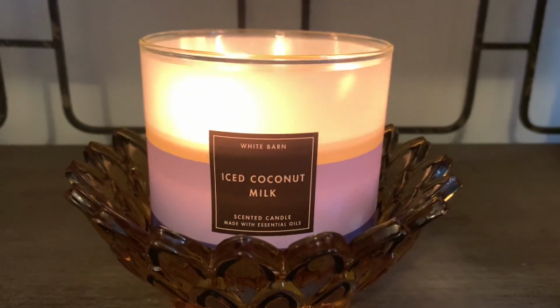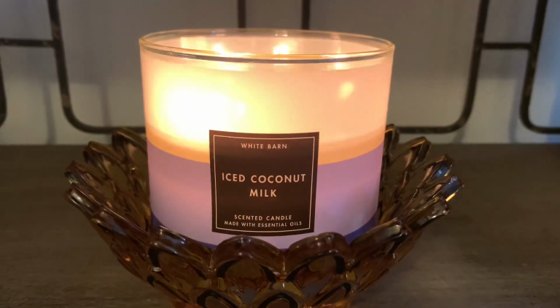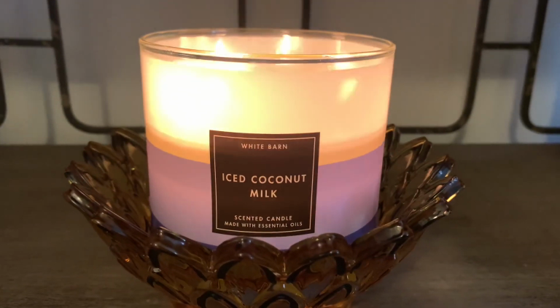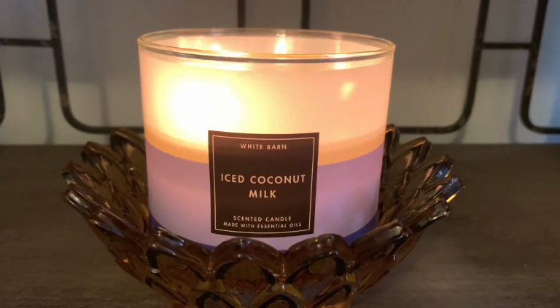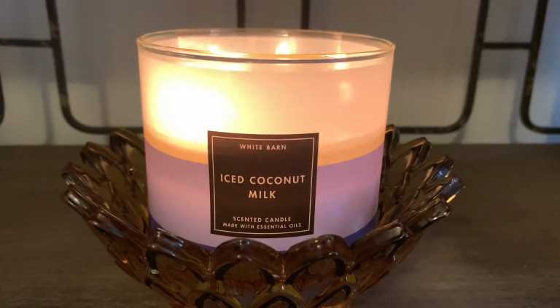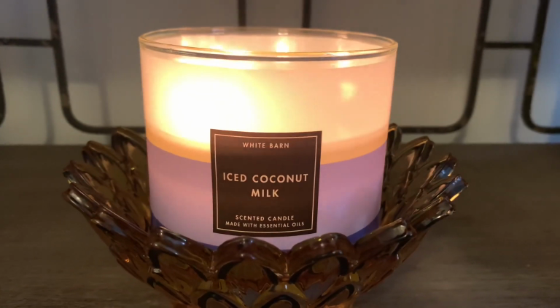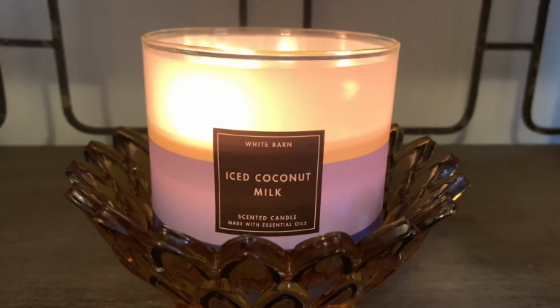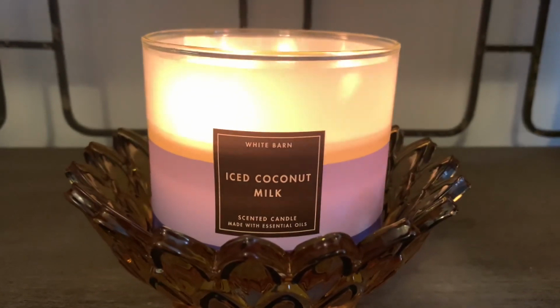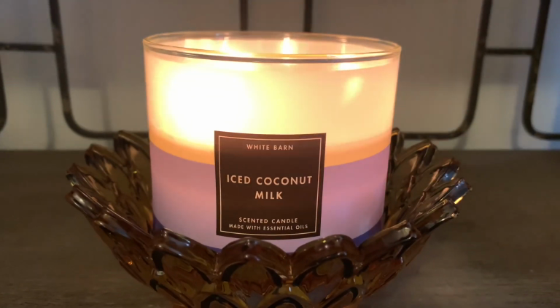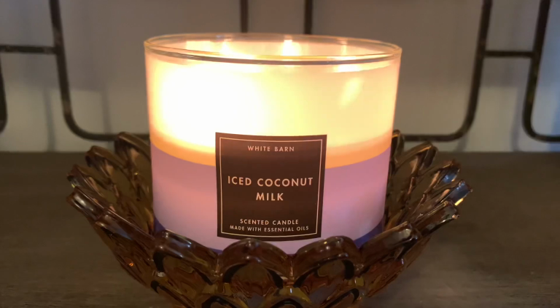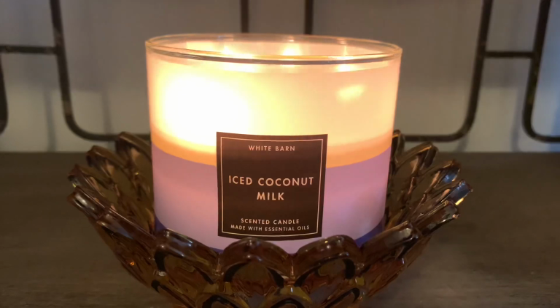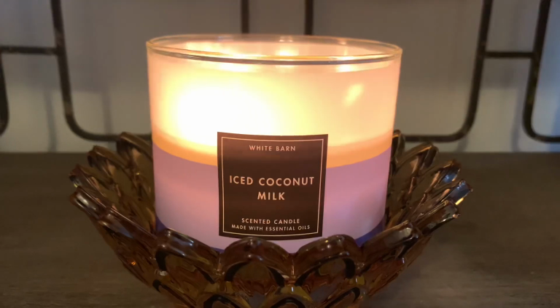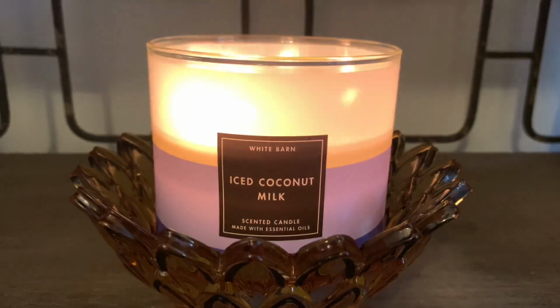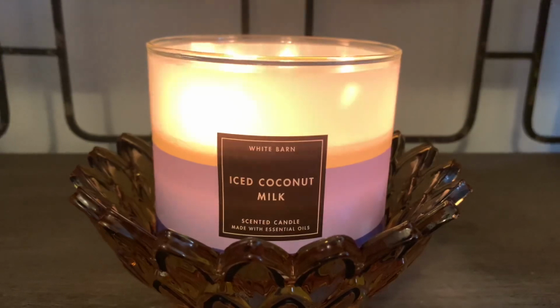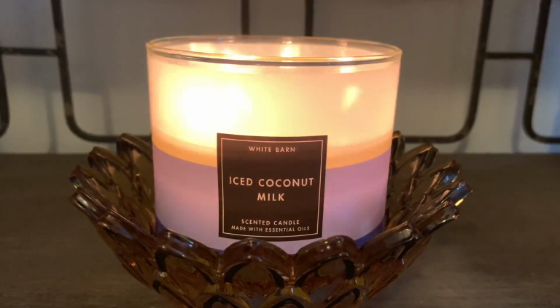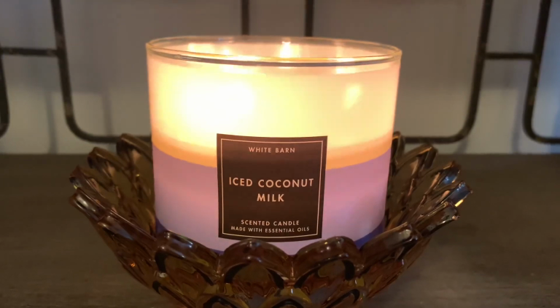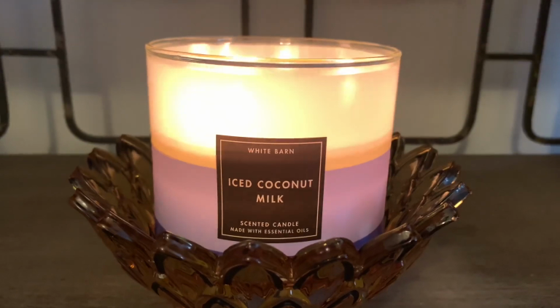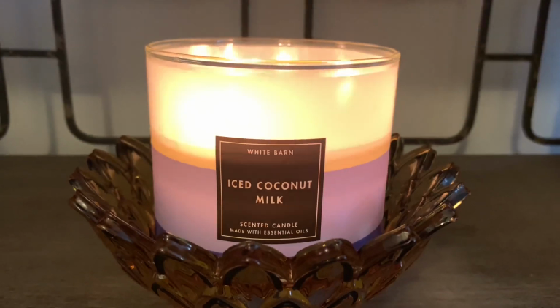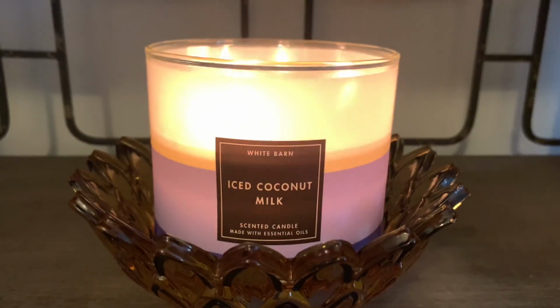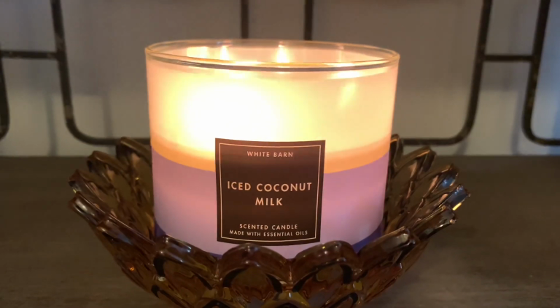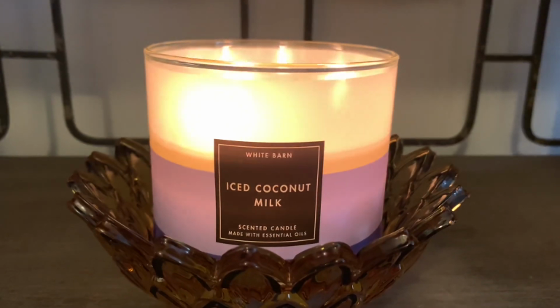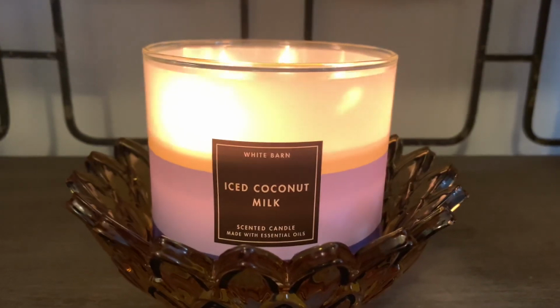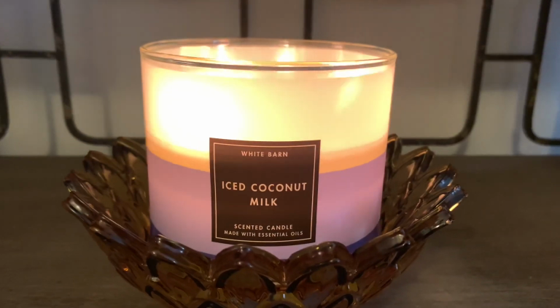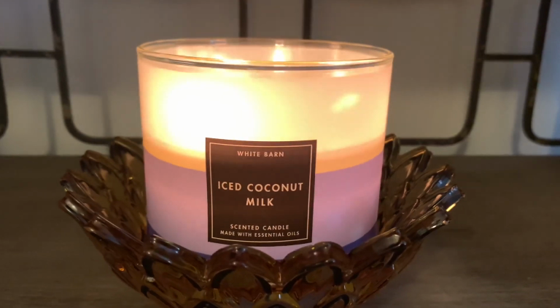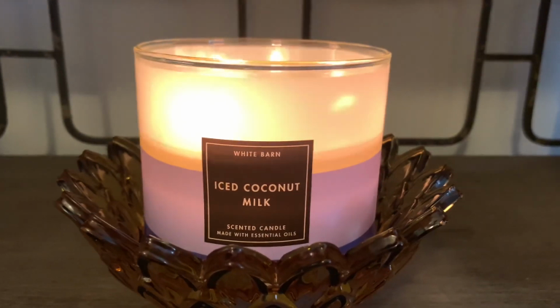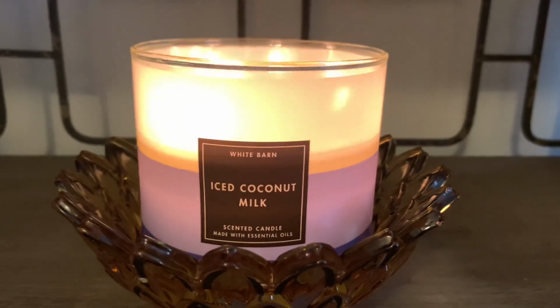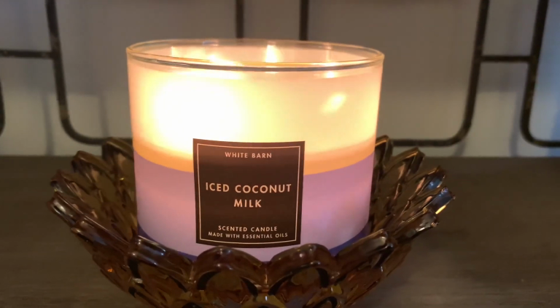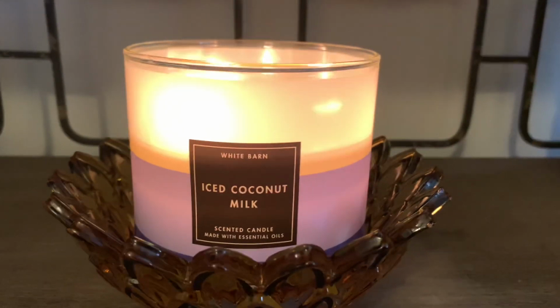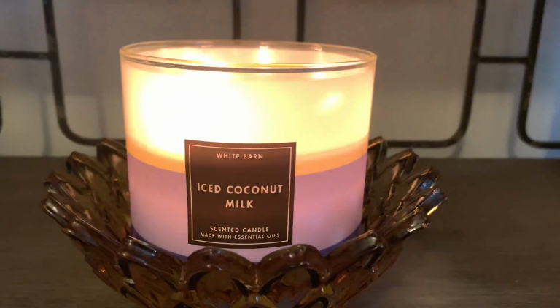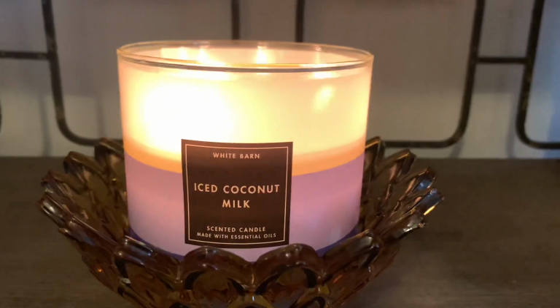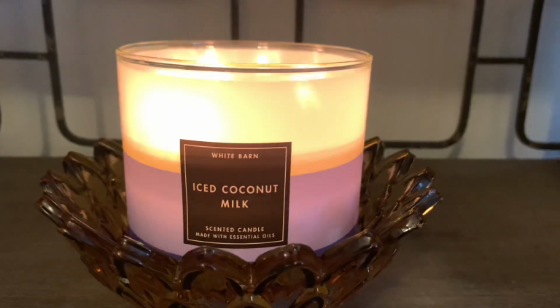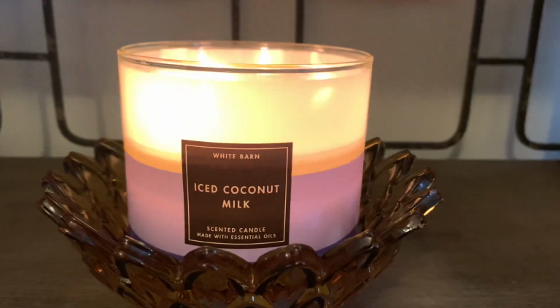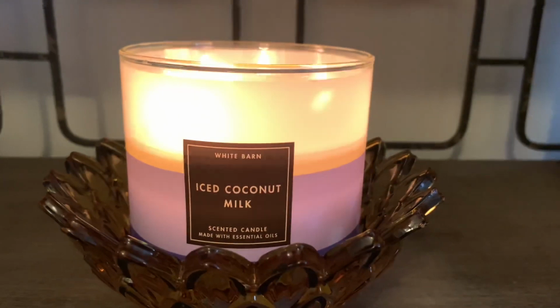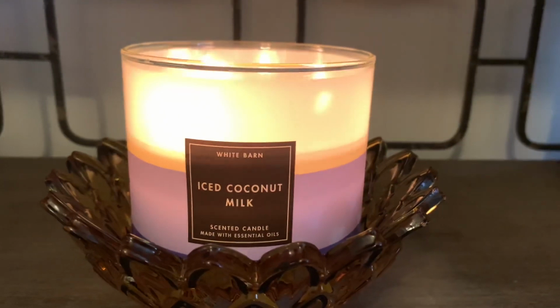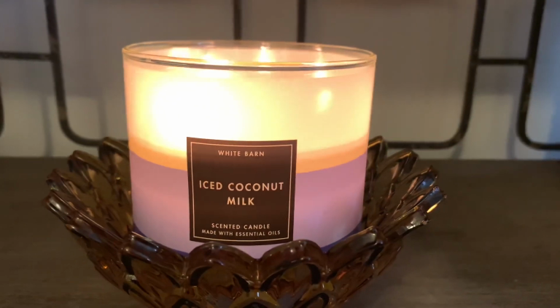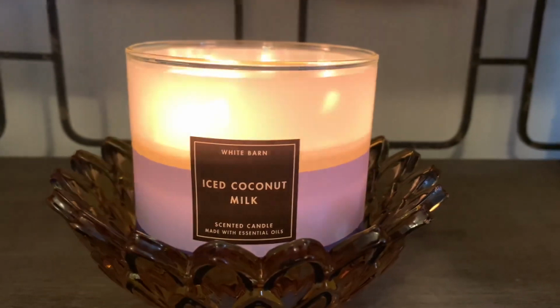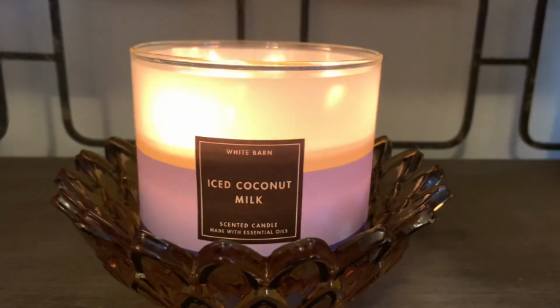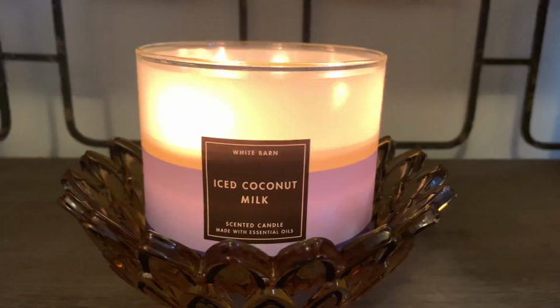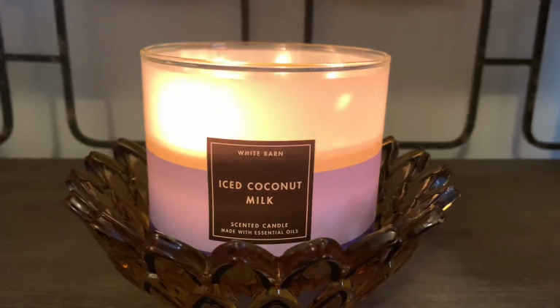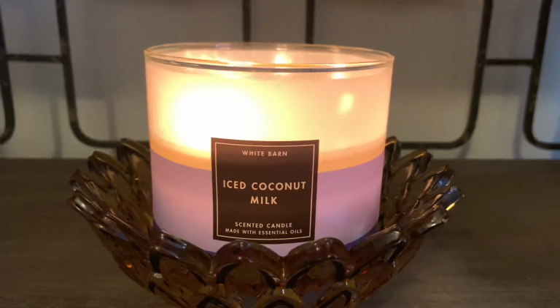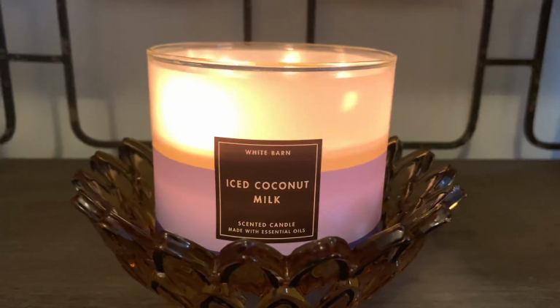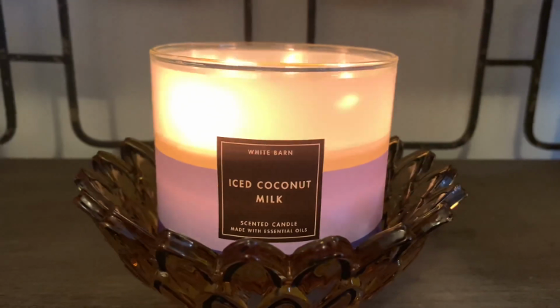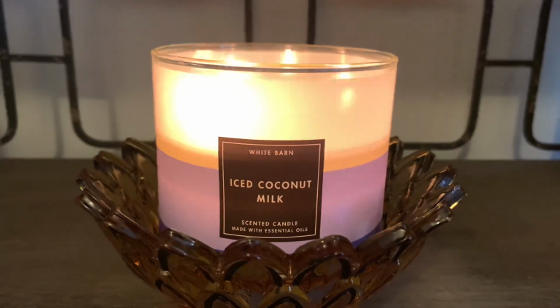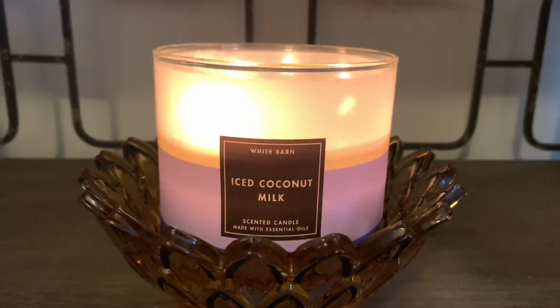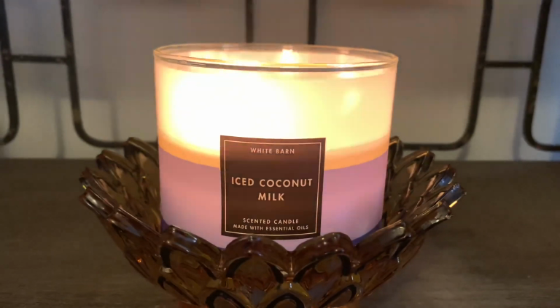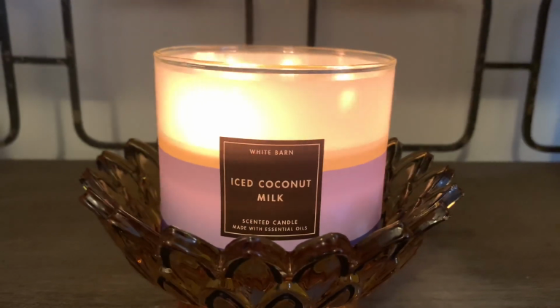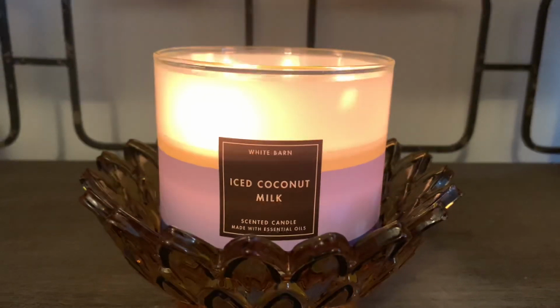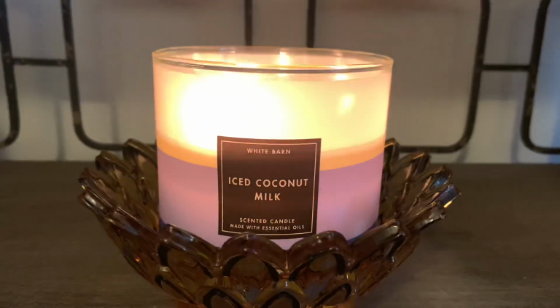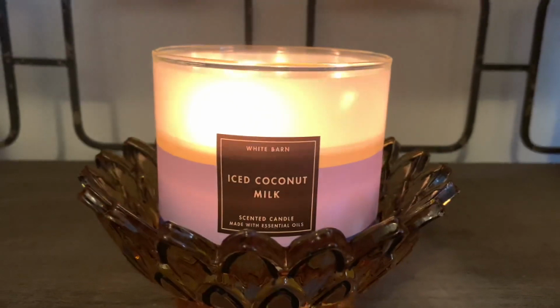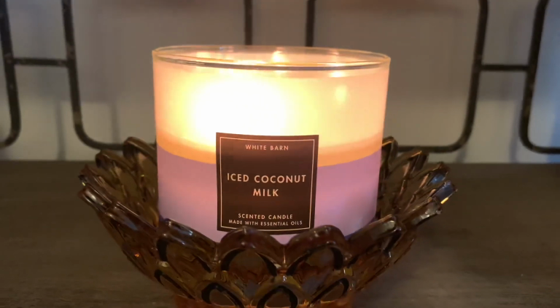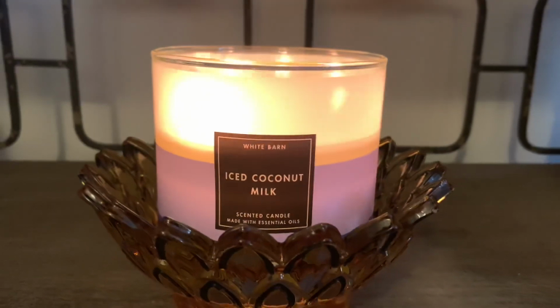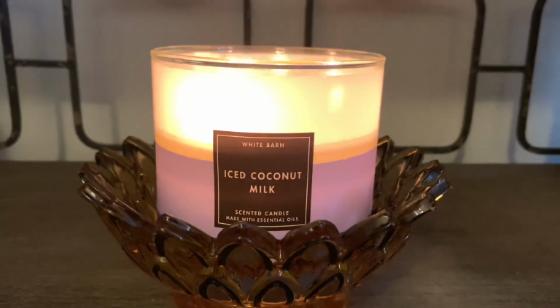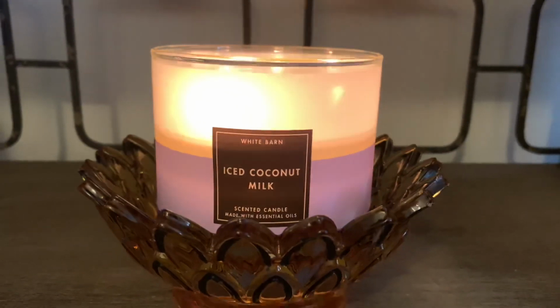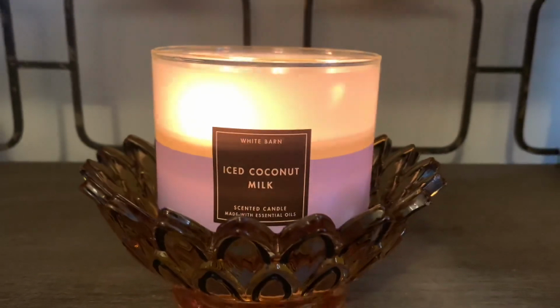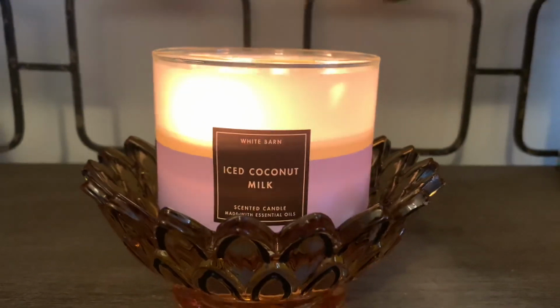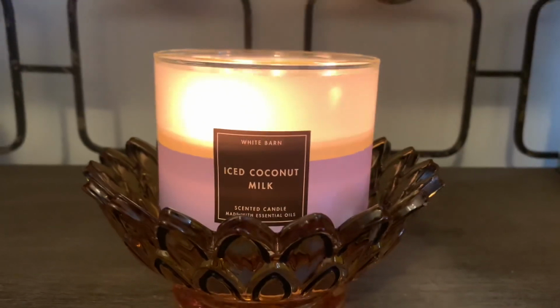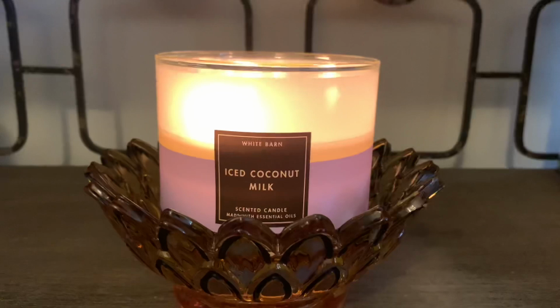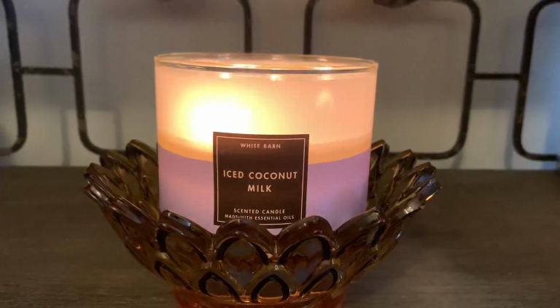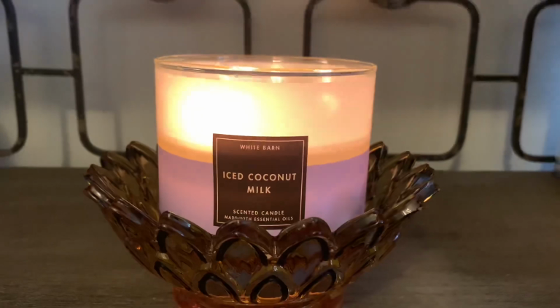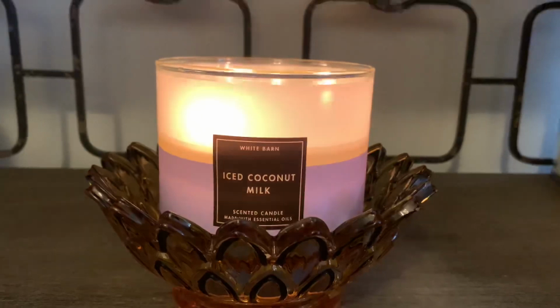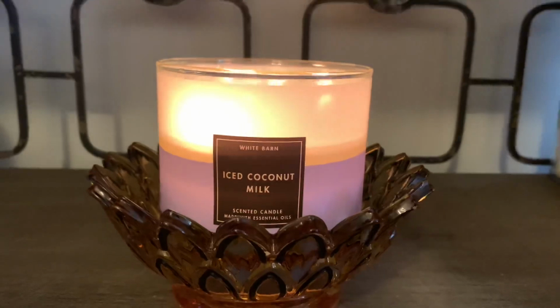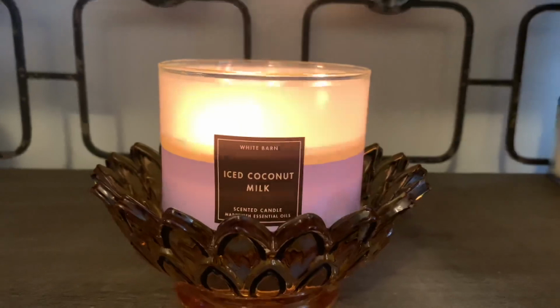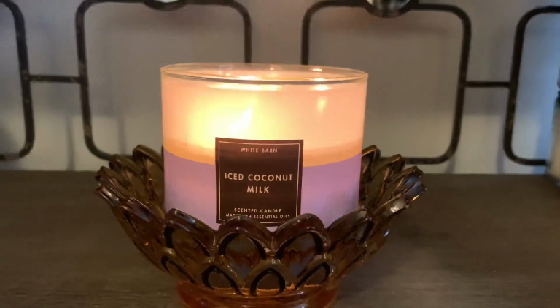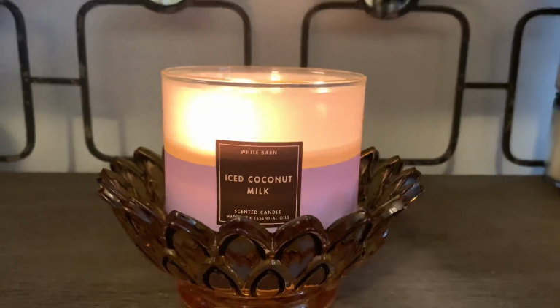You can see the warmth of the flames flickering through there. It's really pretty, in my opinion.